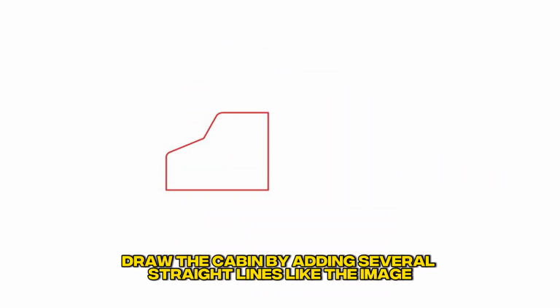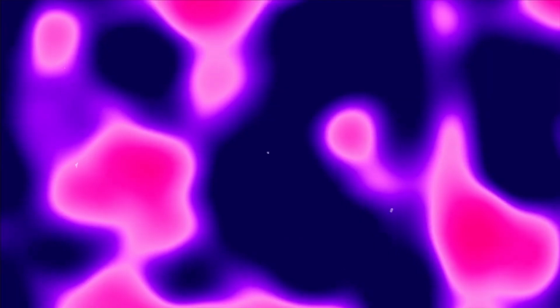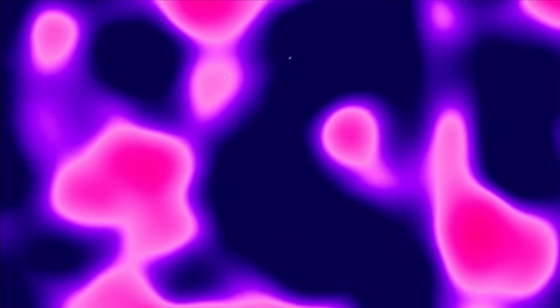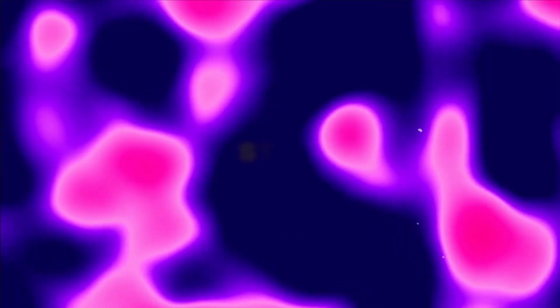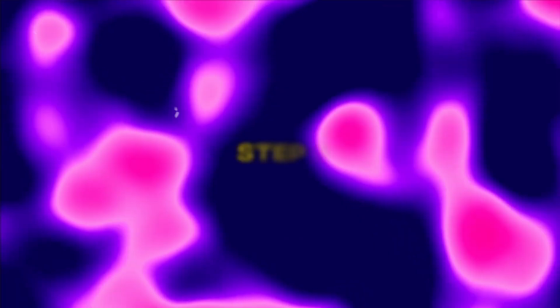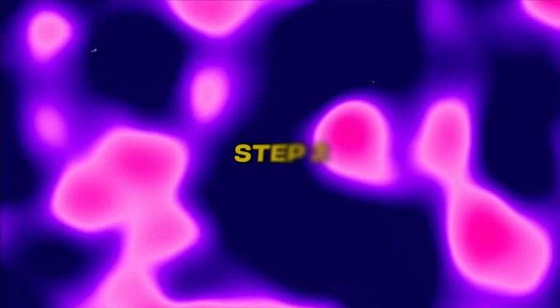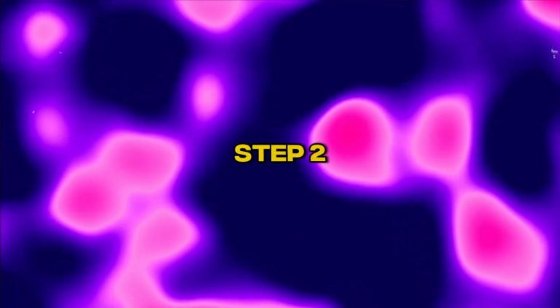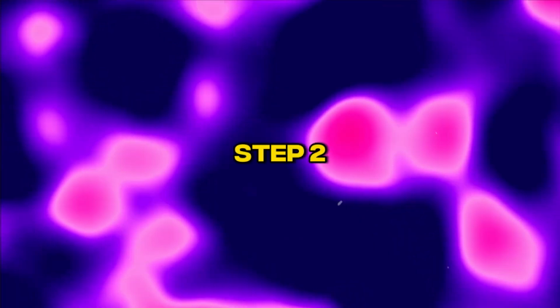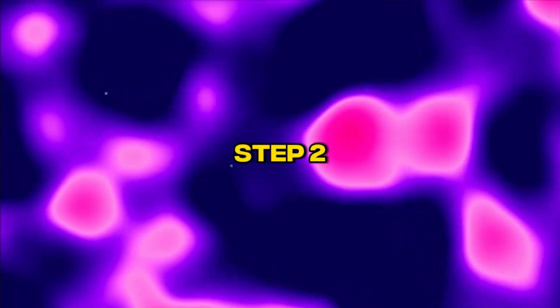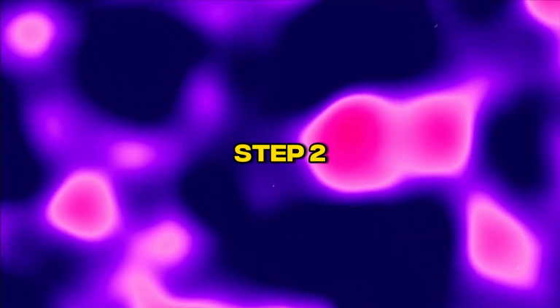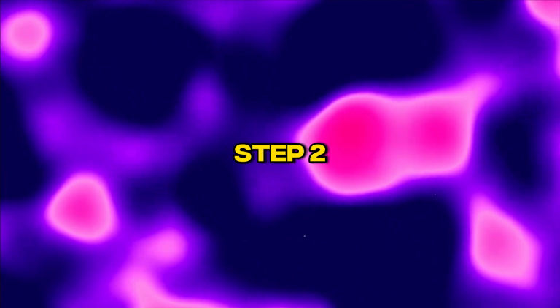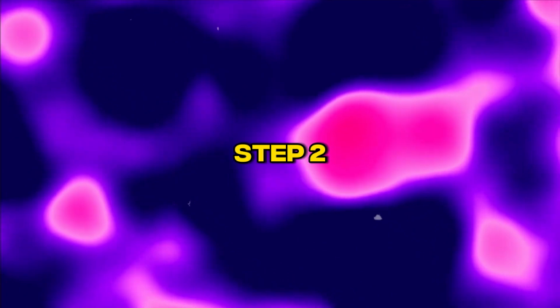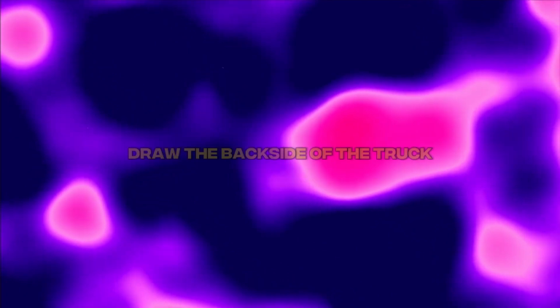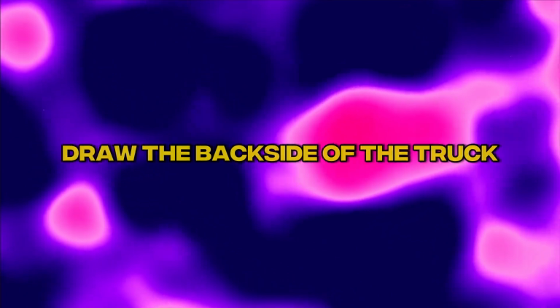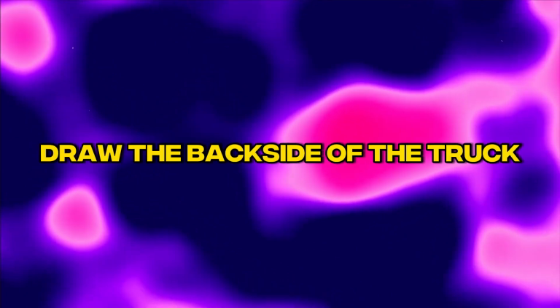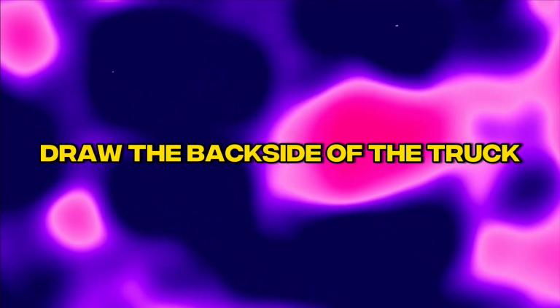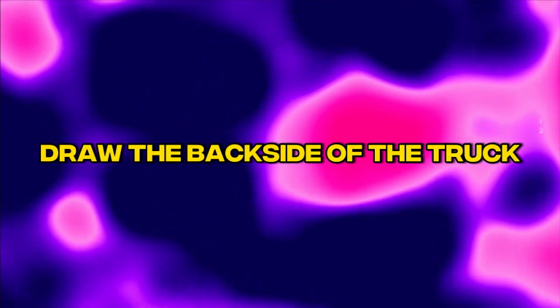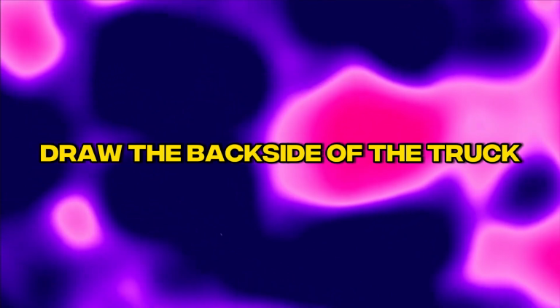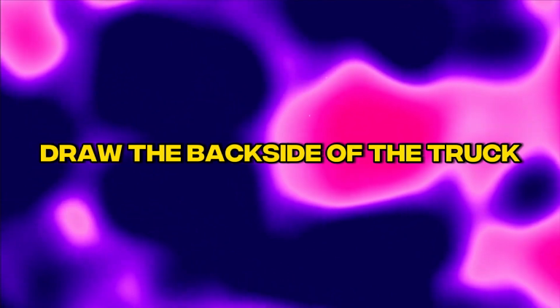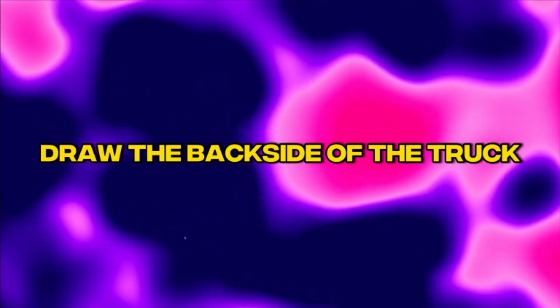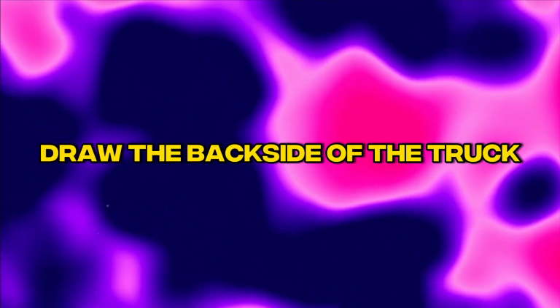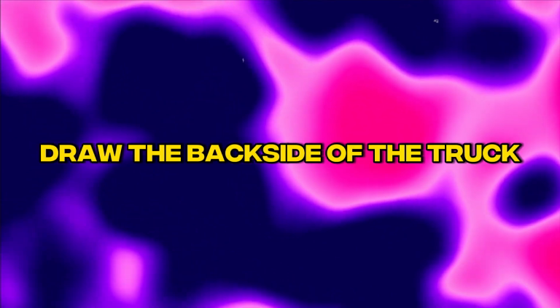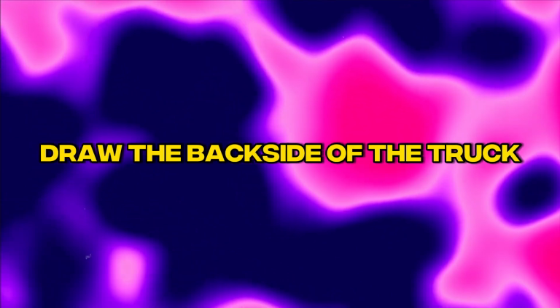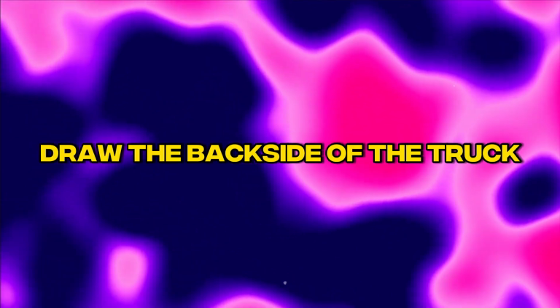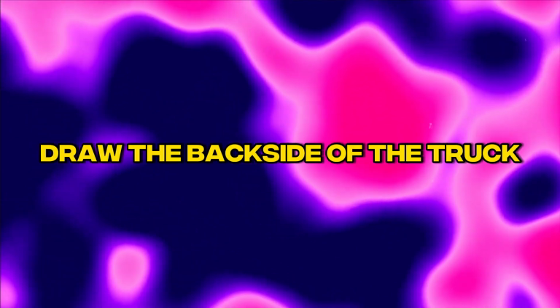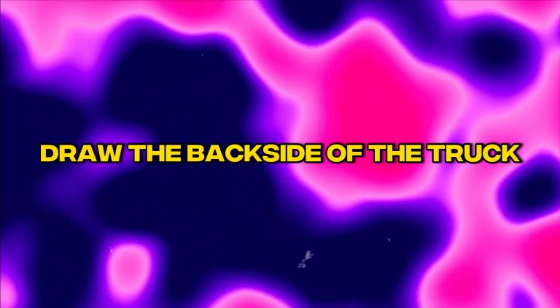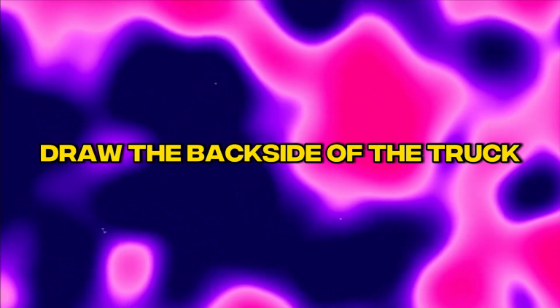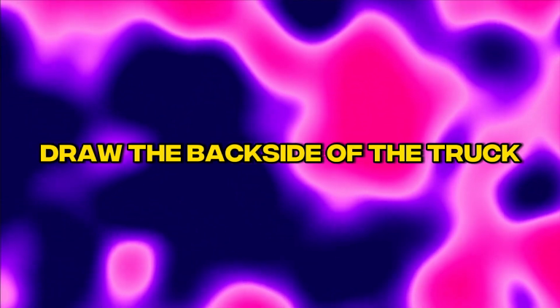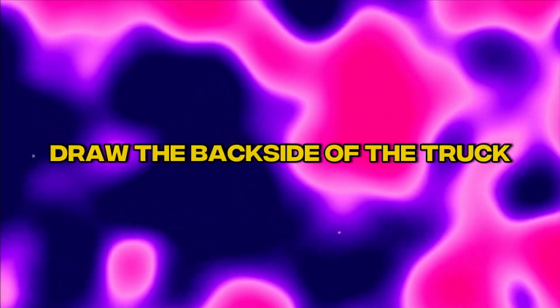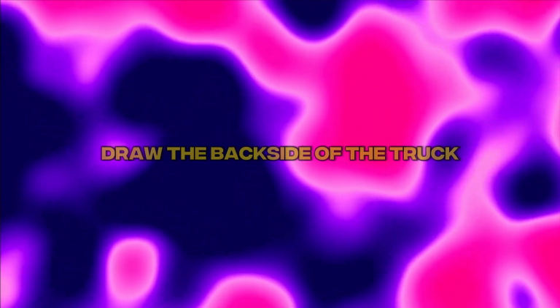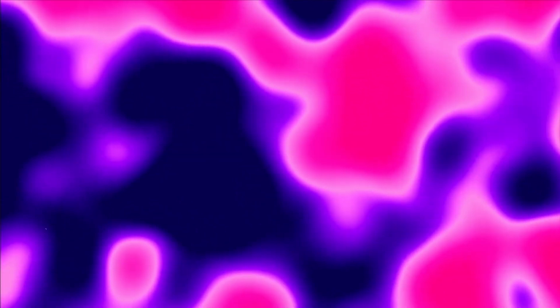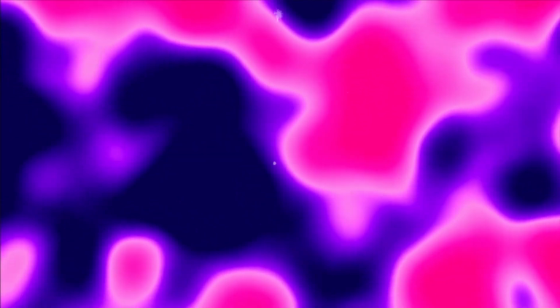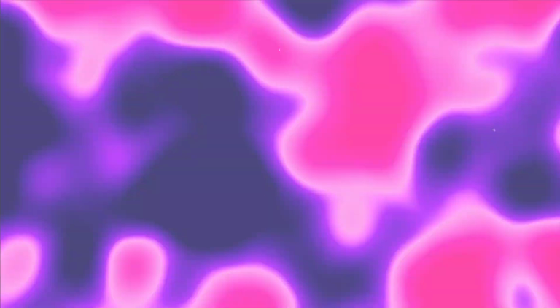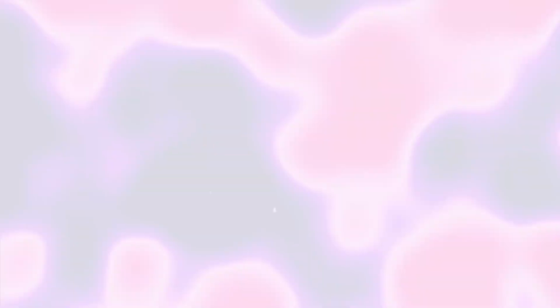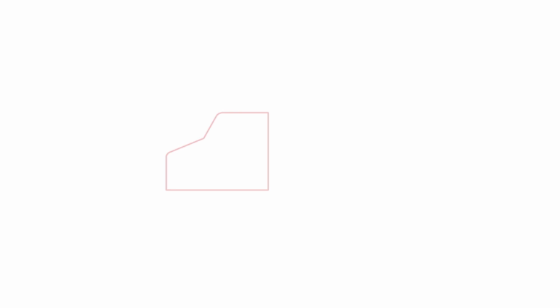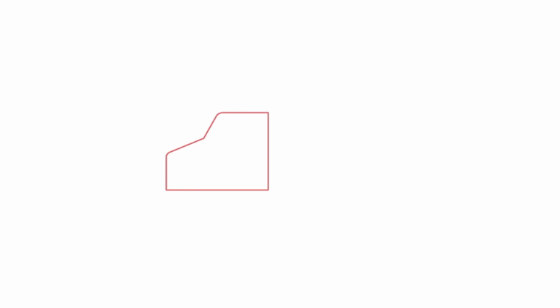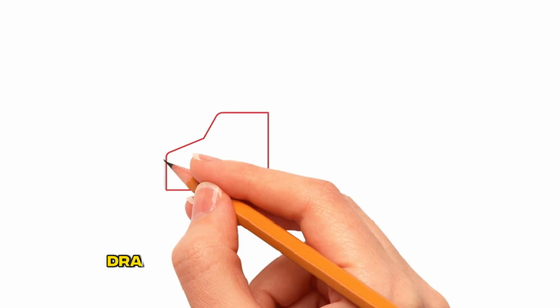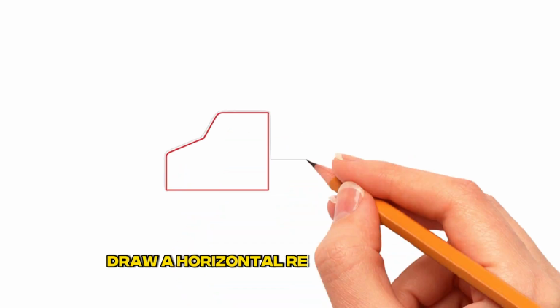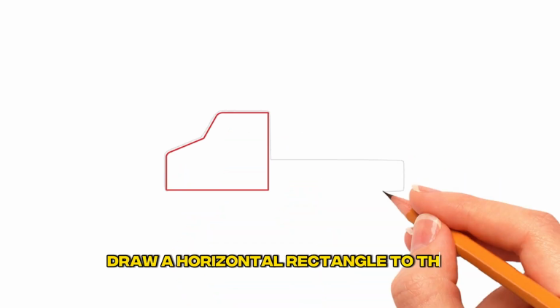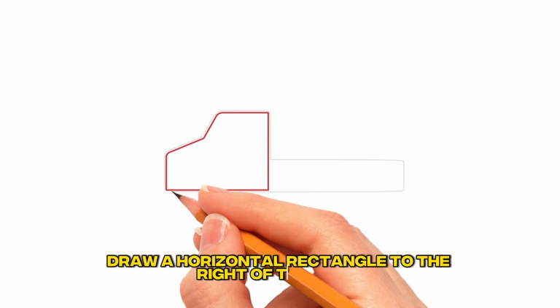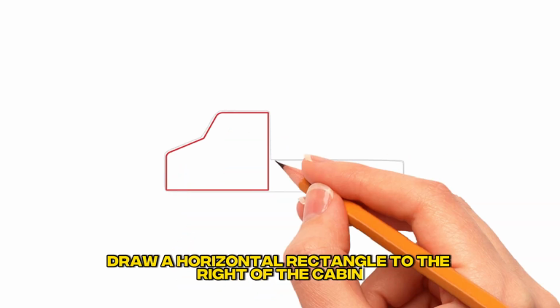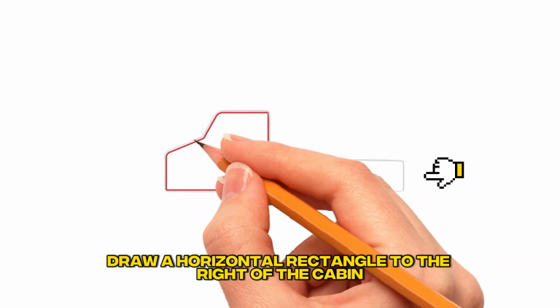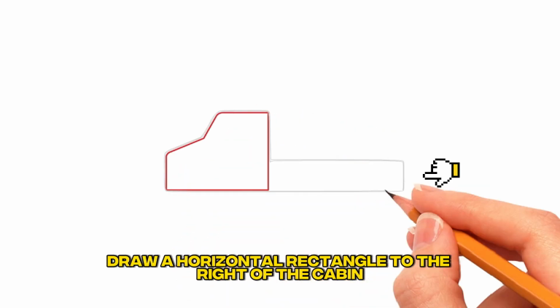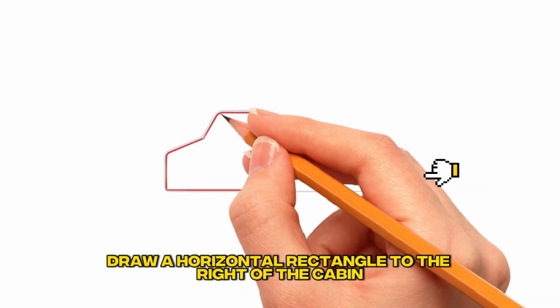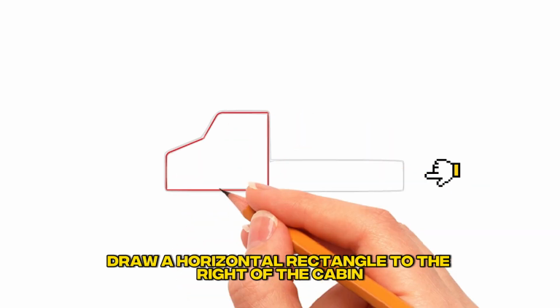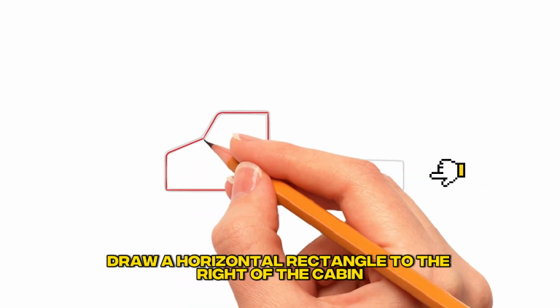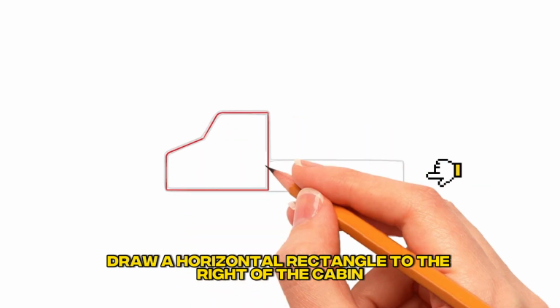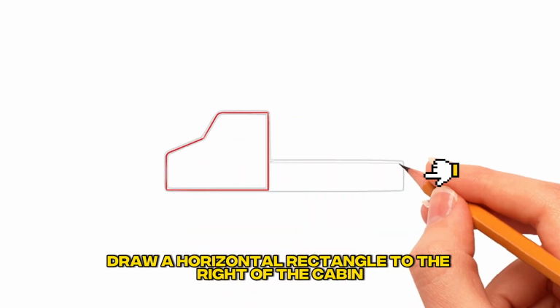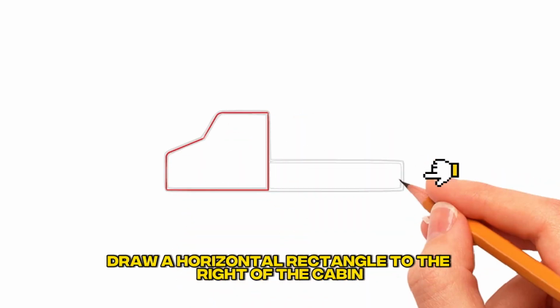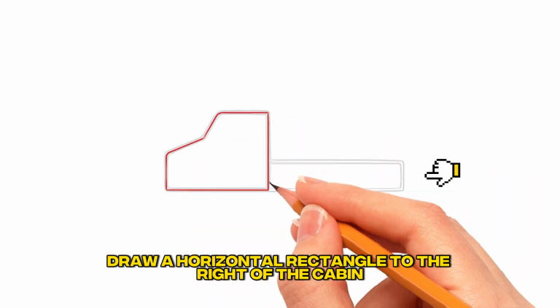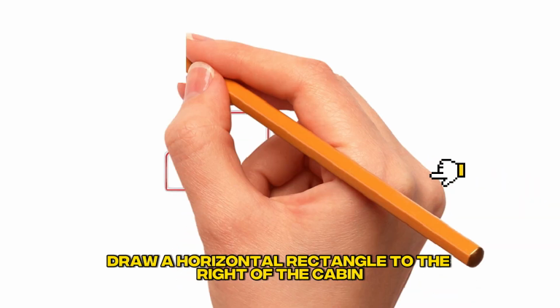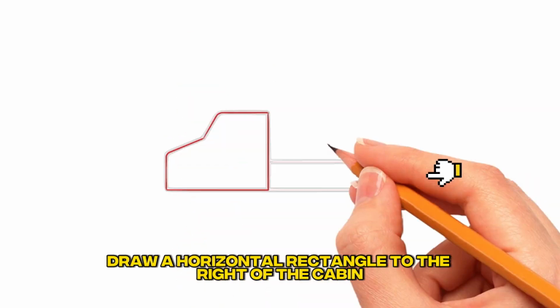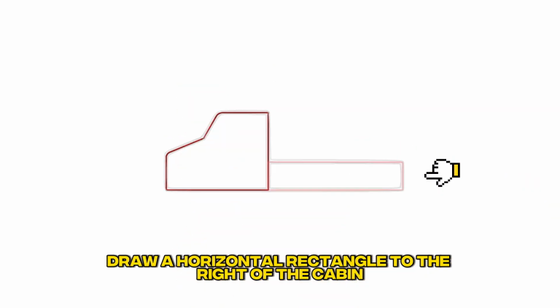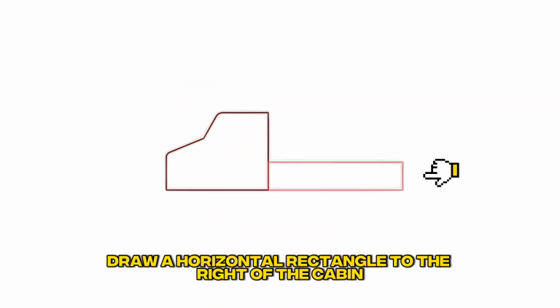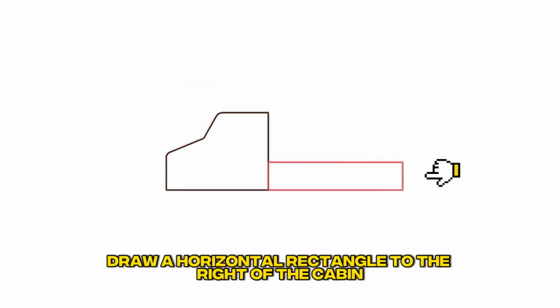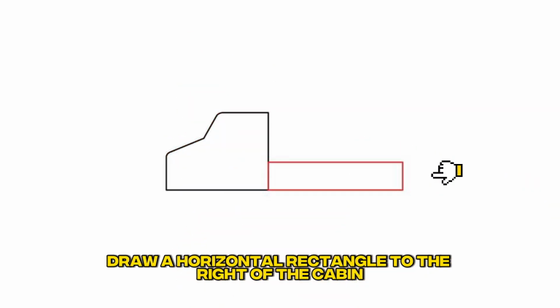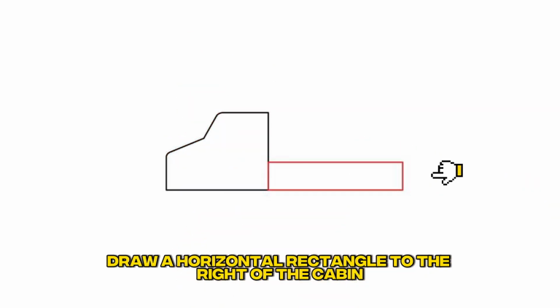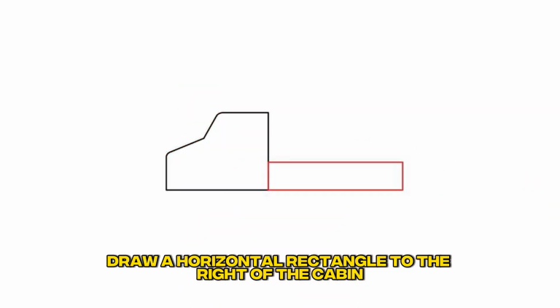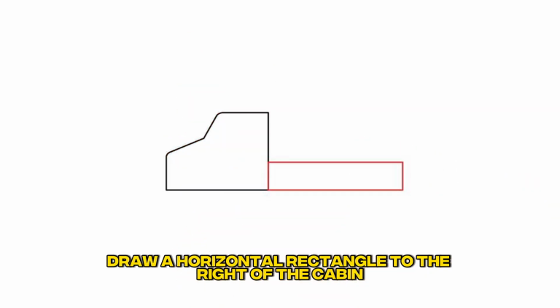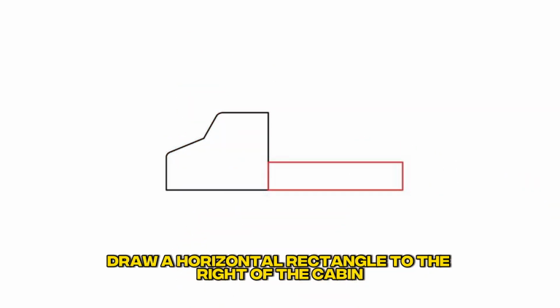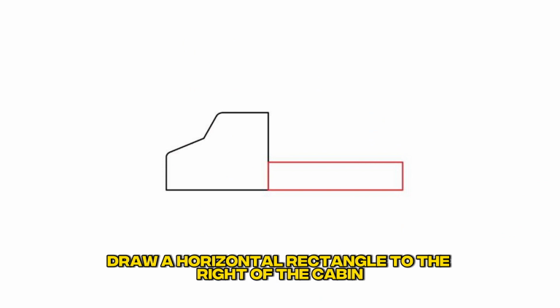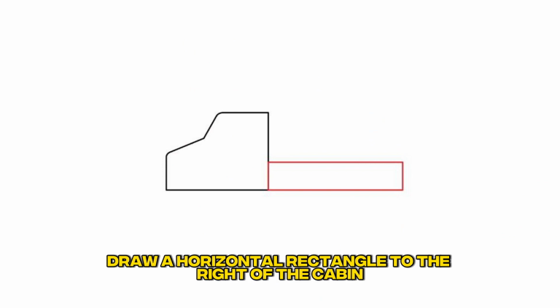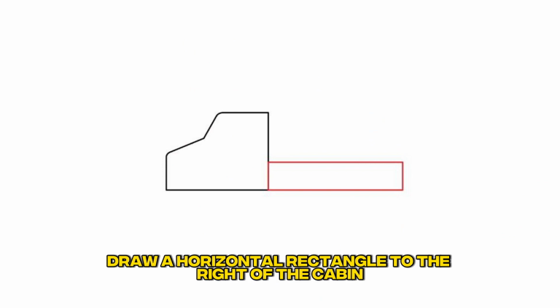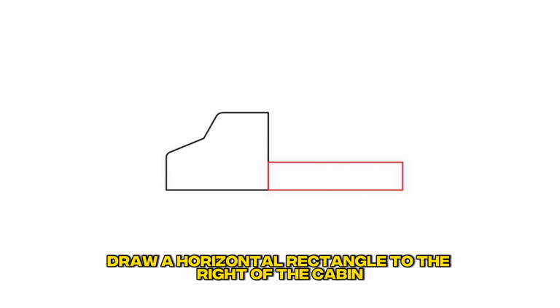Step 2: Draw the backside of the truck. Draw a horizontal rectangle to the right of the cabin.